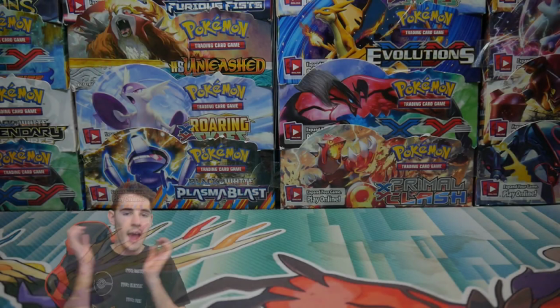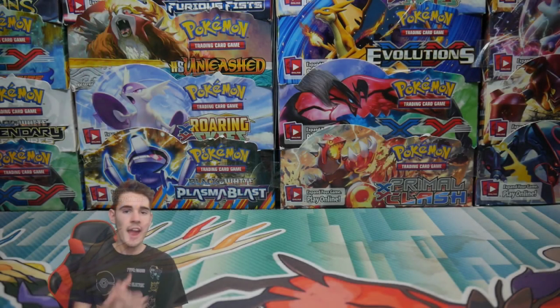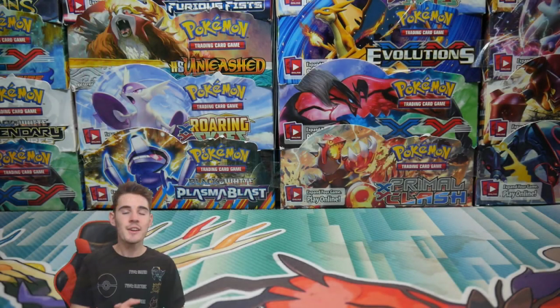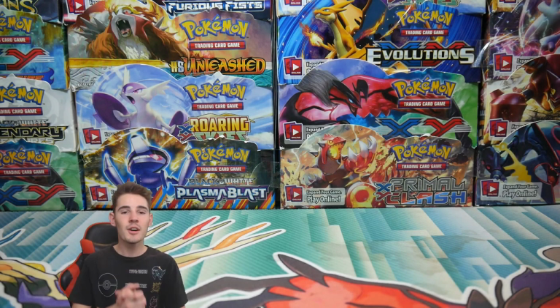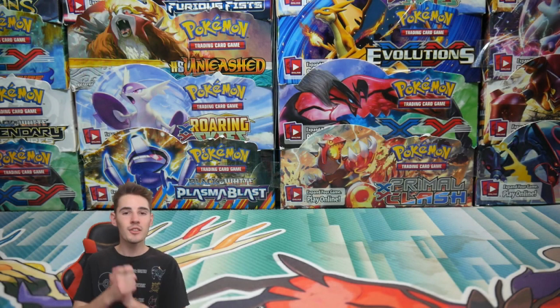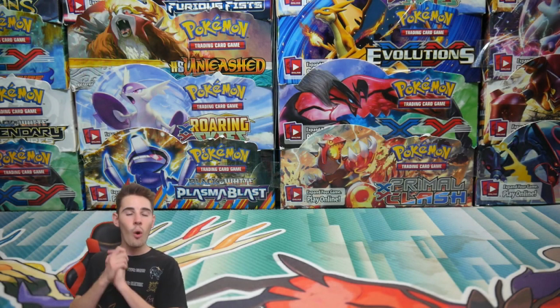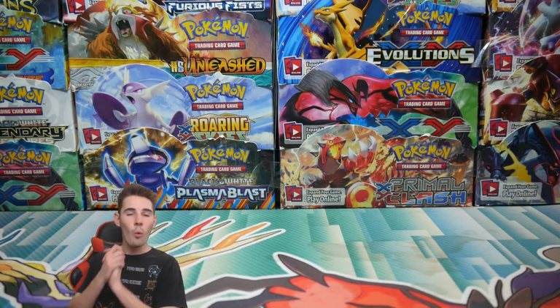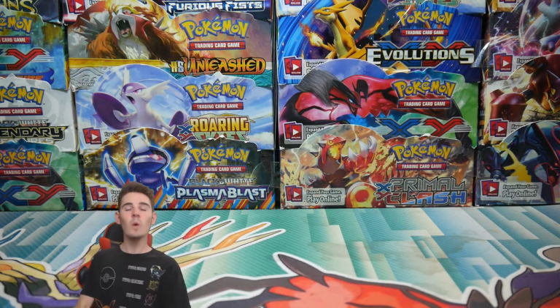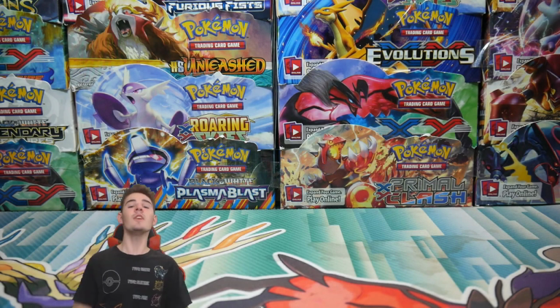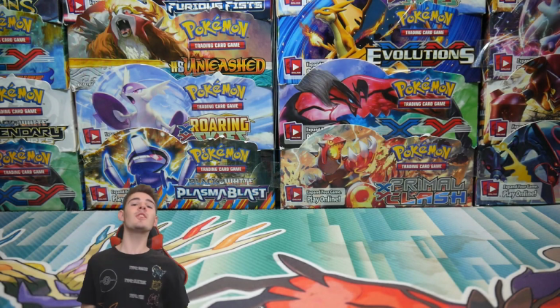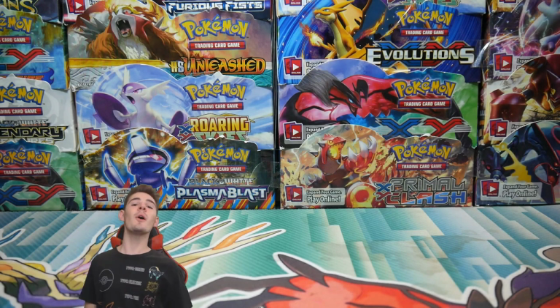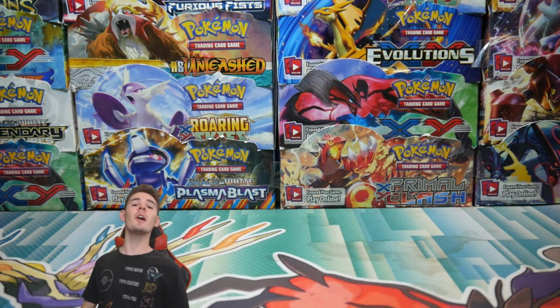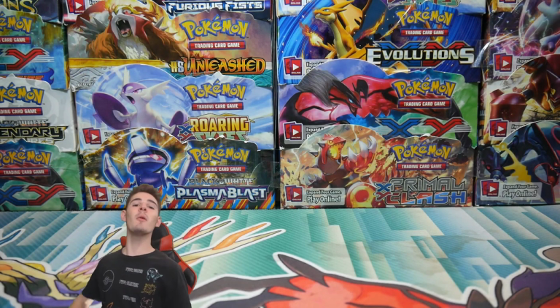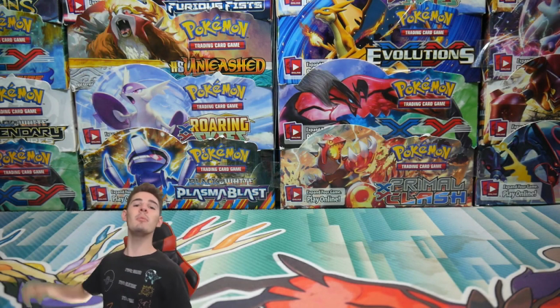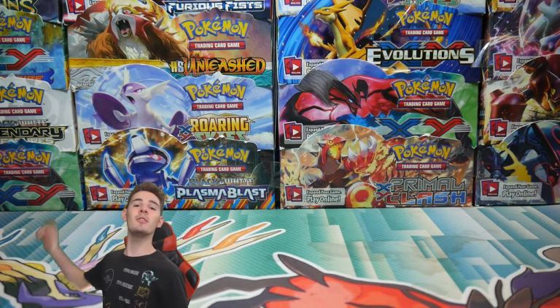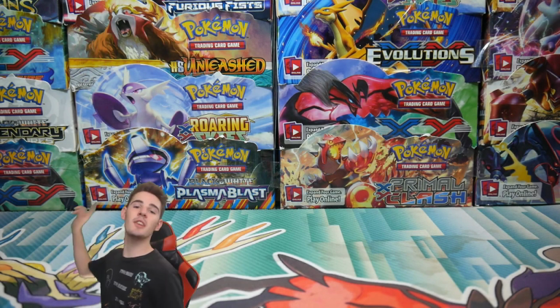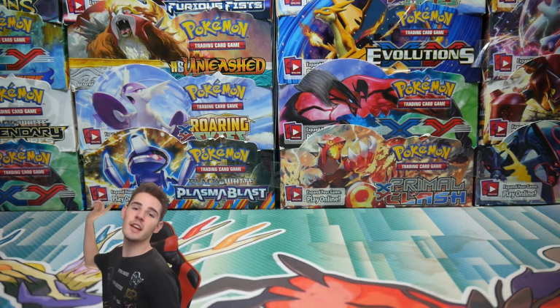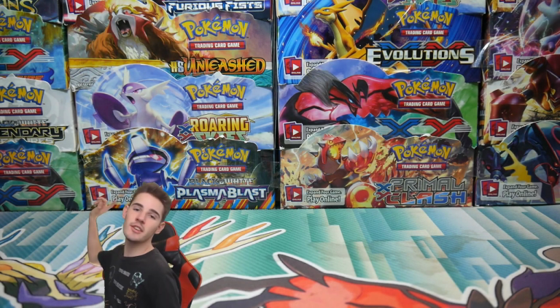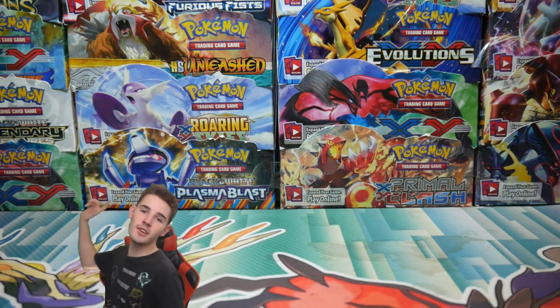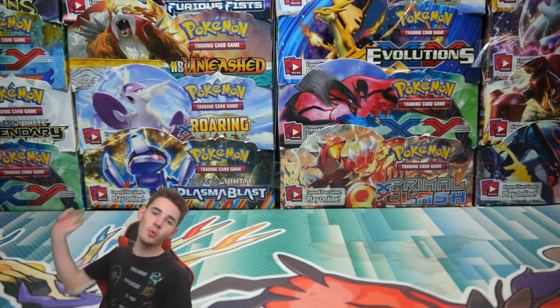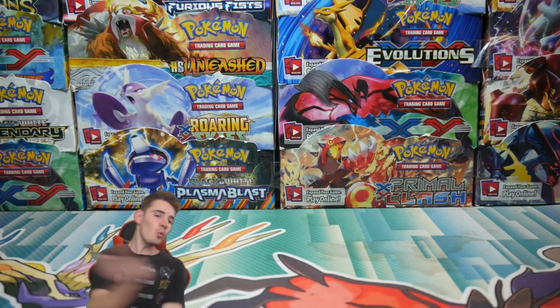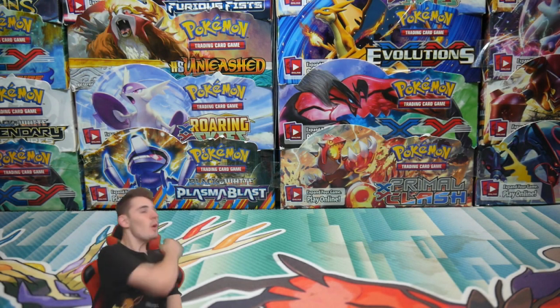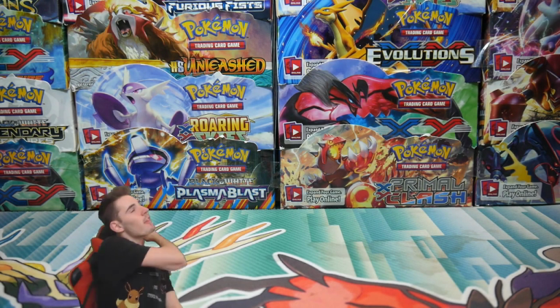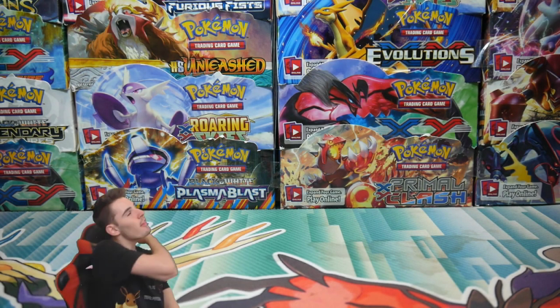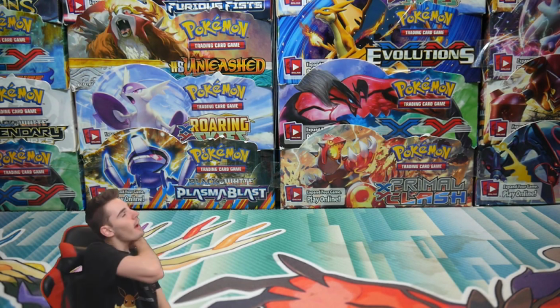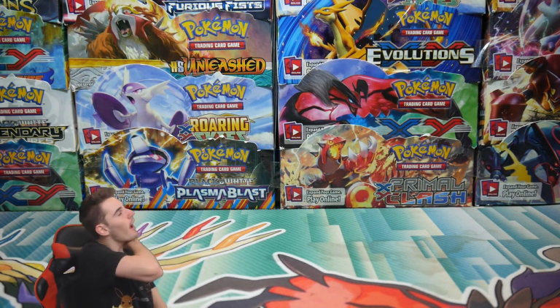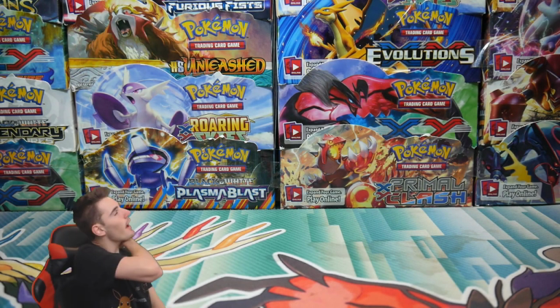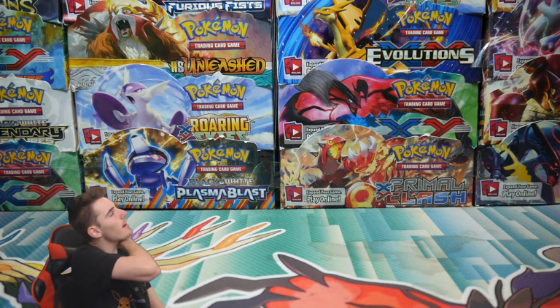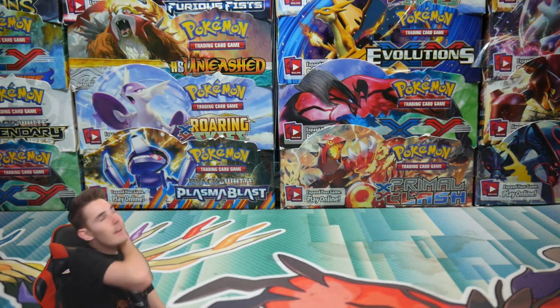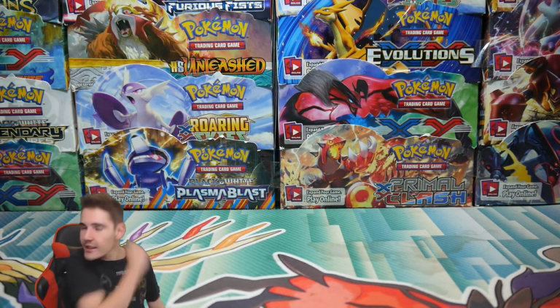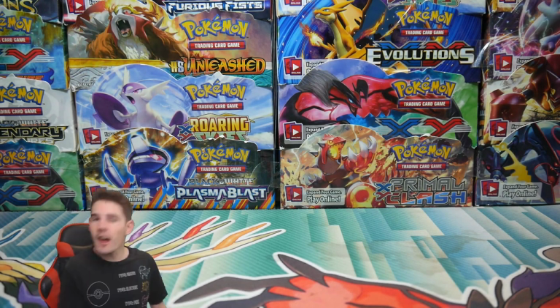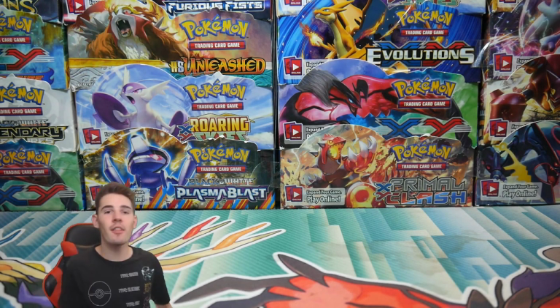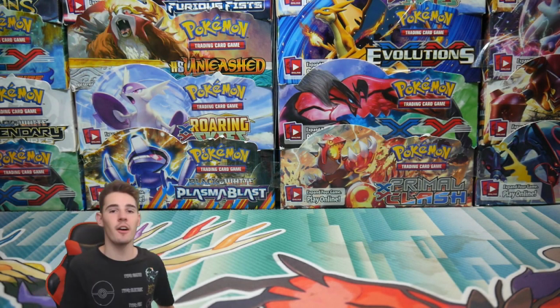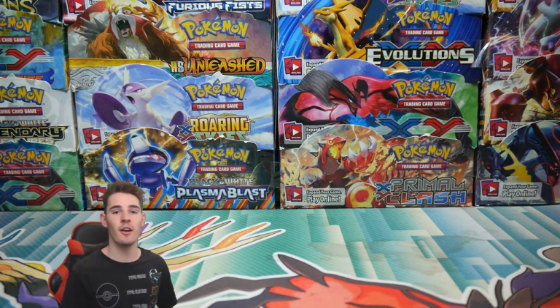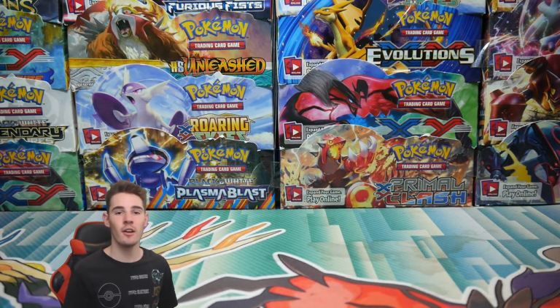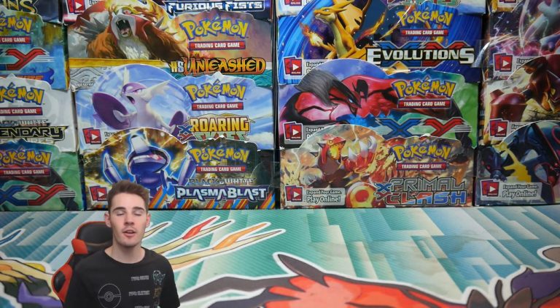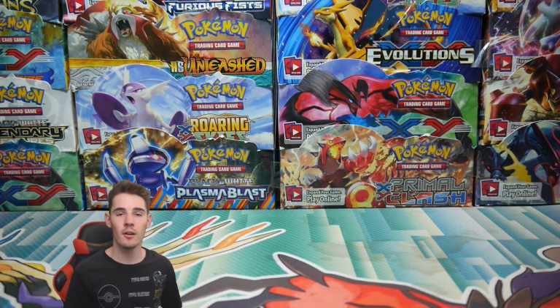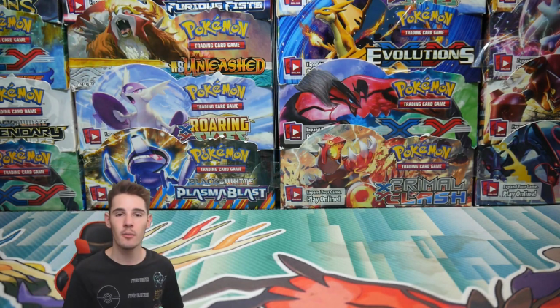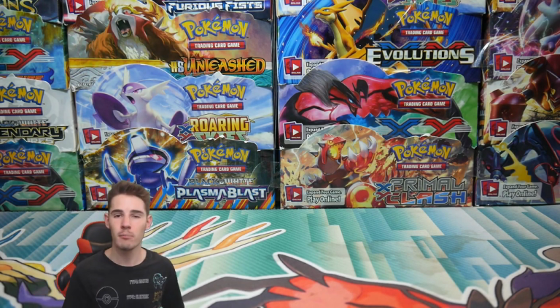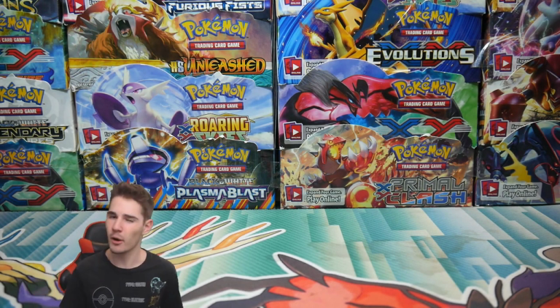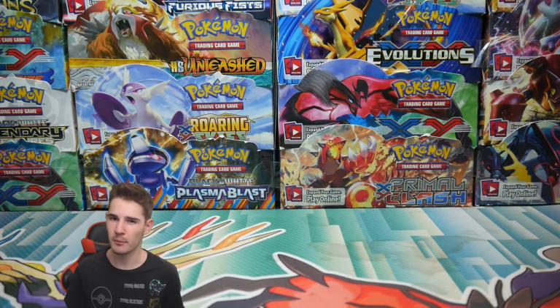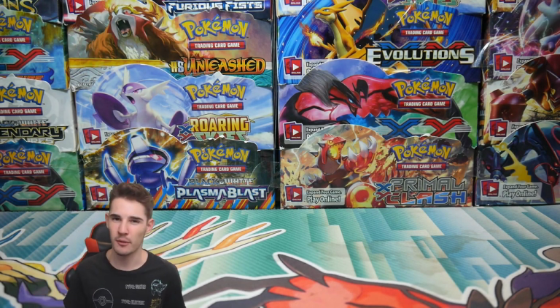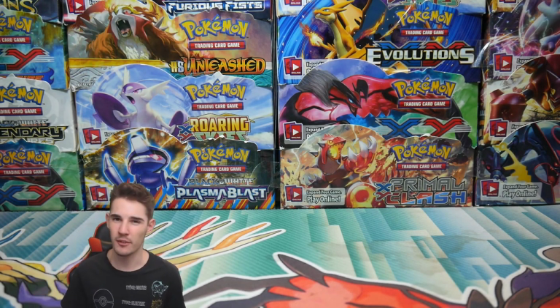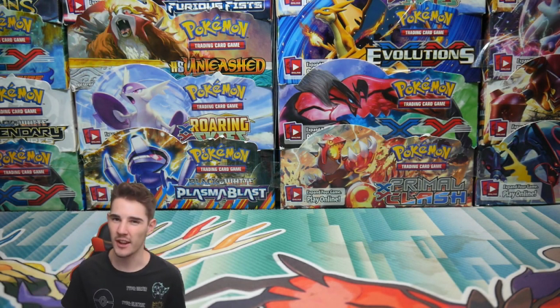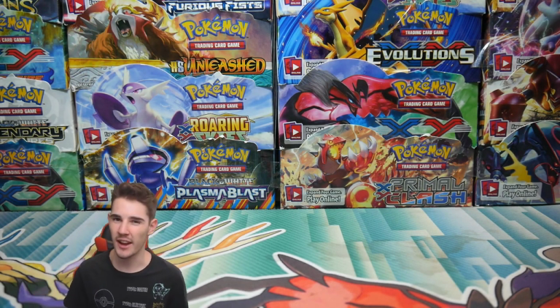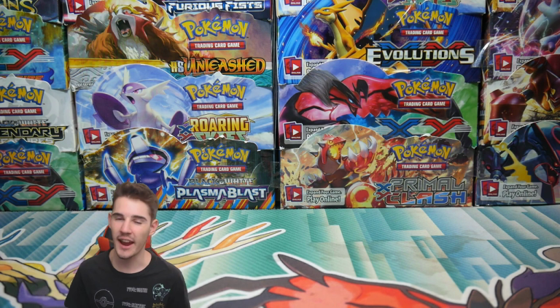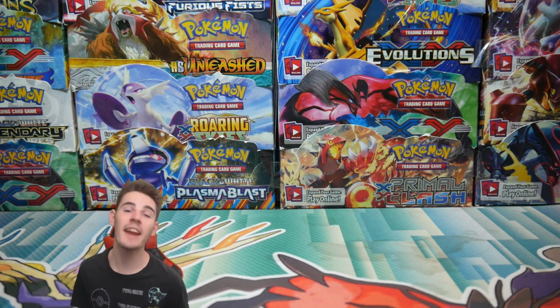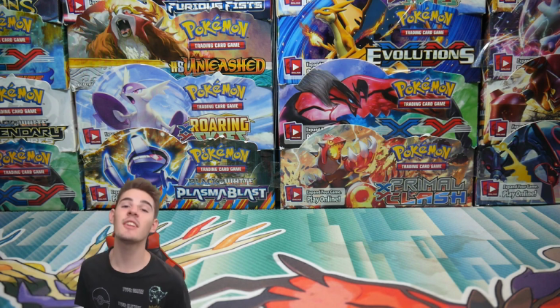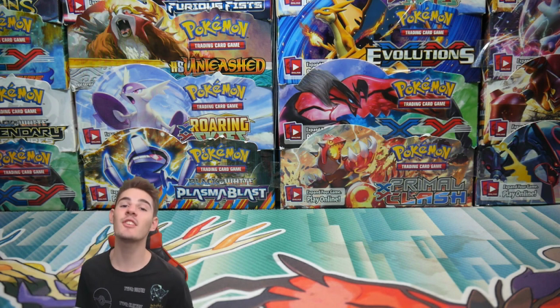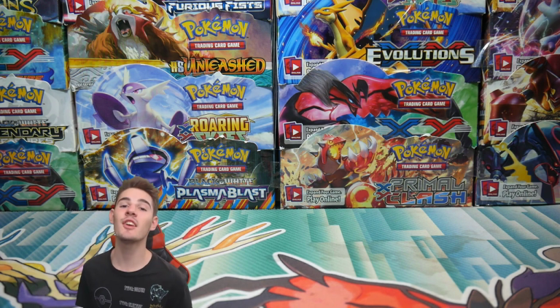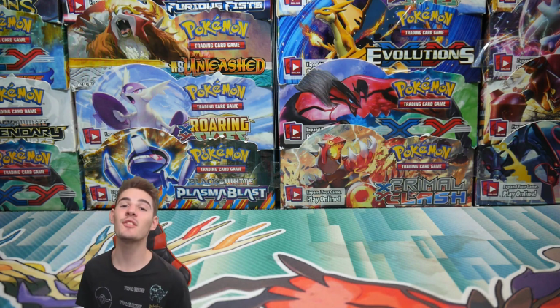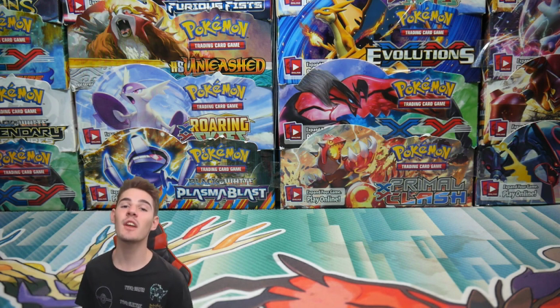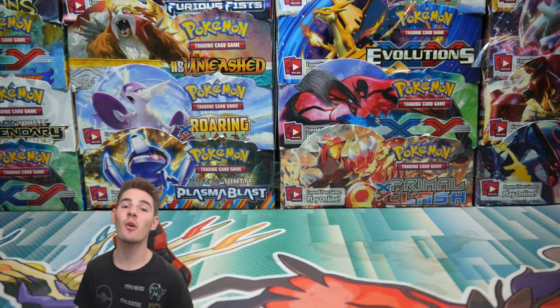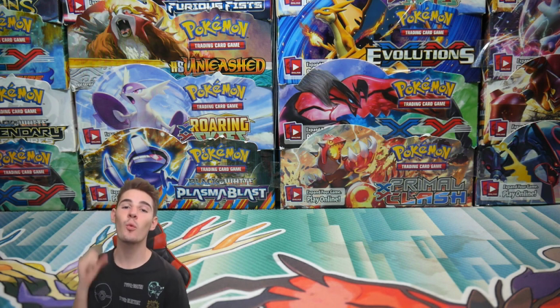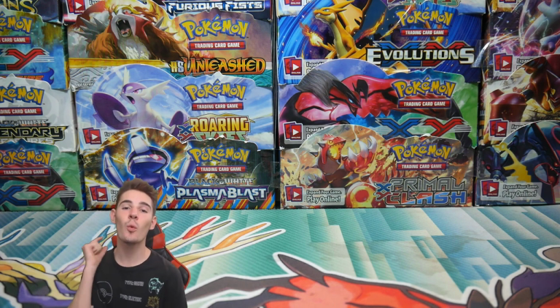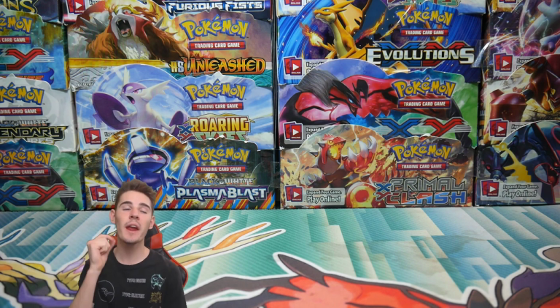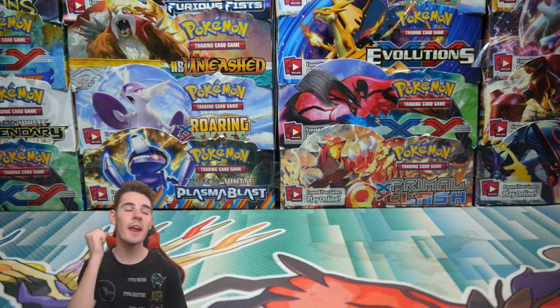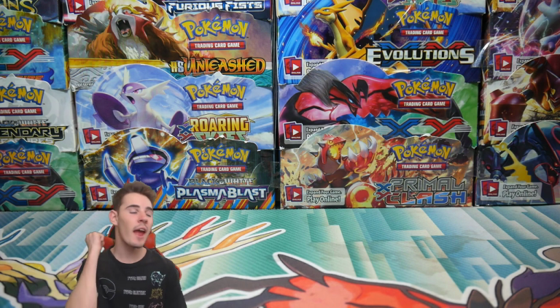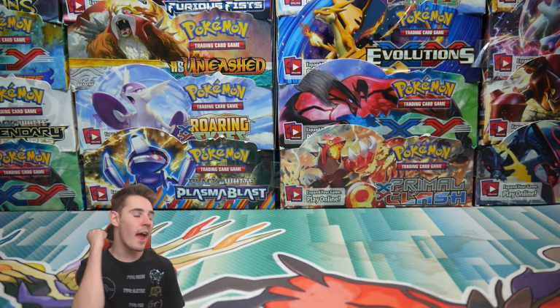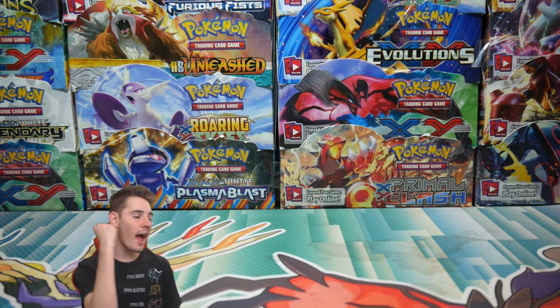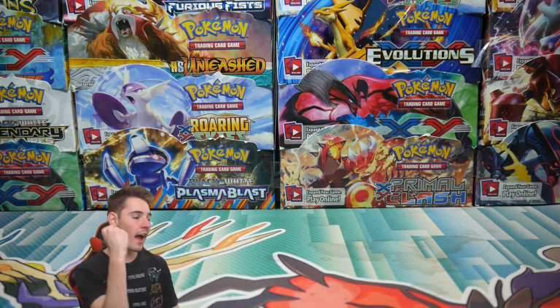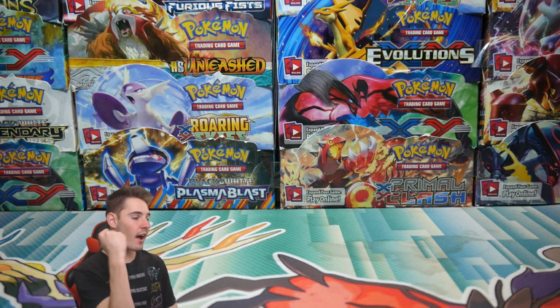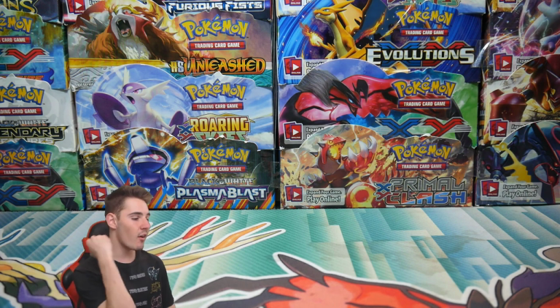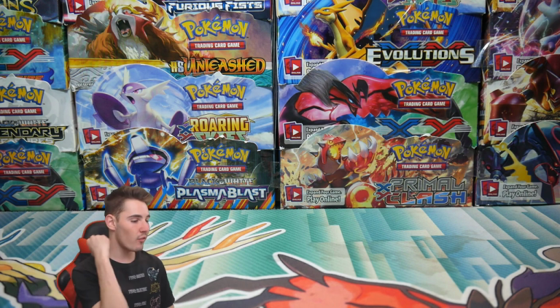Hey guys, what is going on? Booster Kings here with another Pokemon video, and in today's video we have...